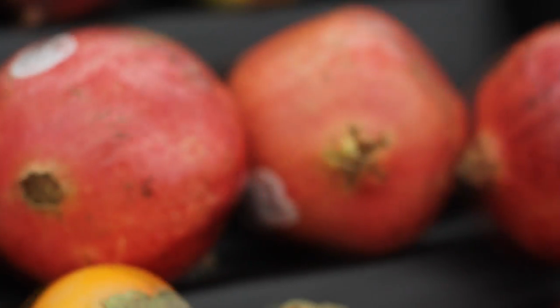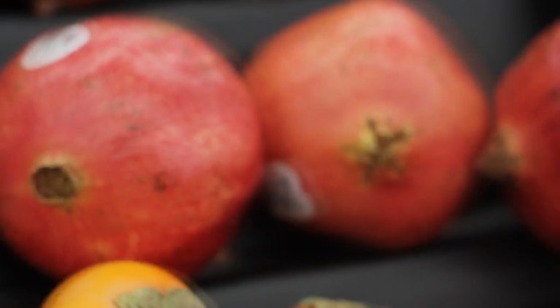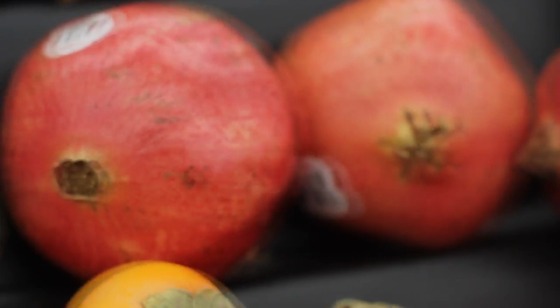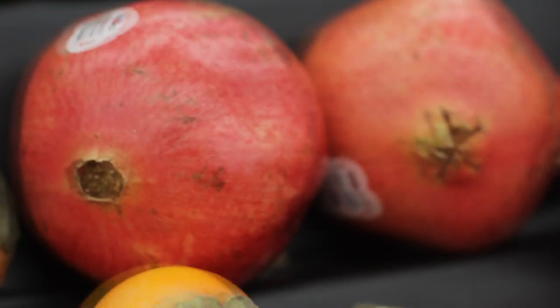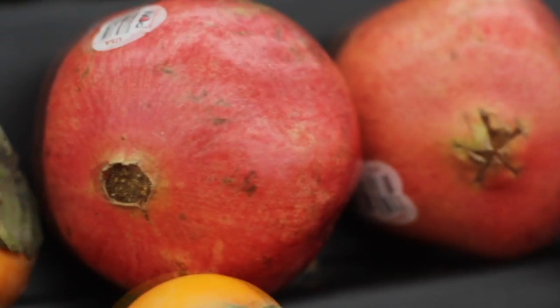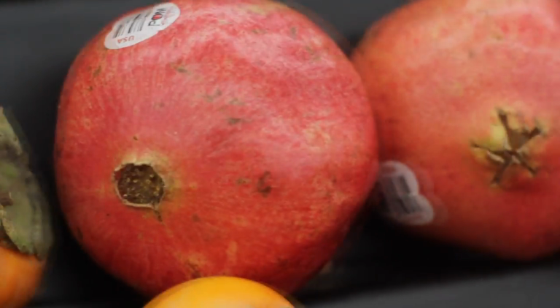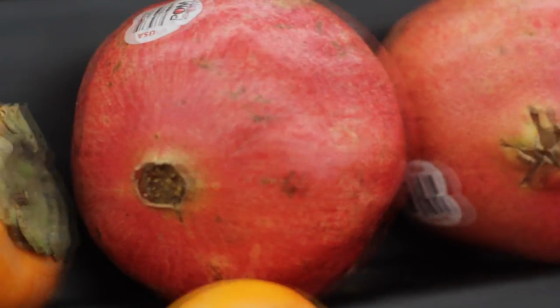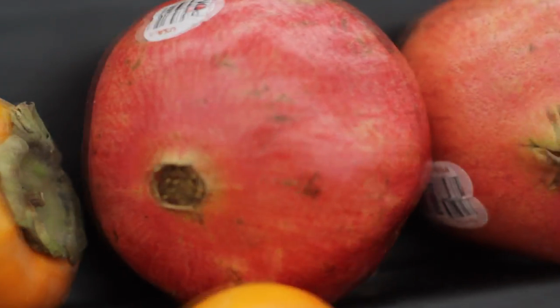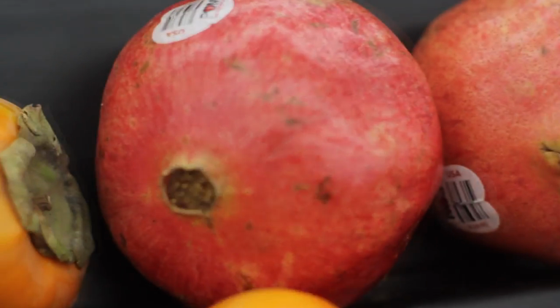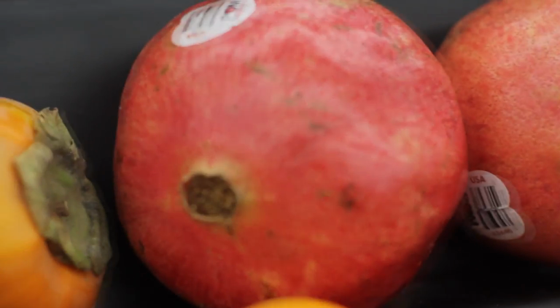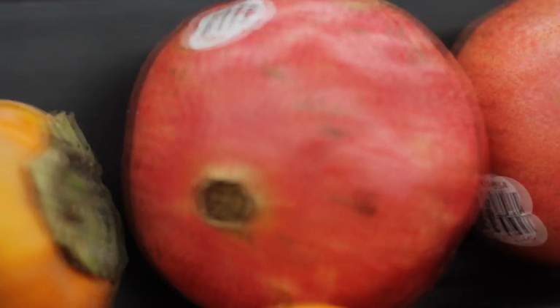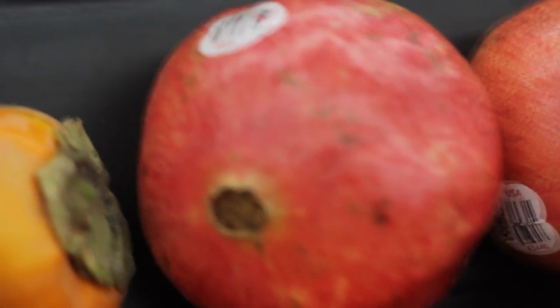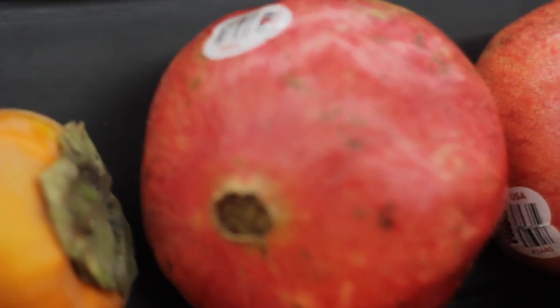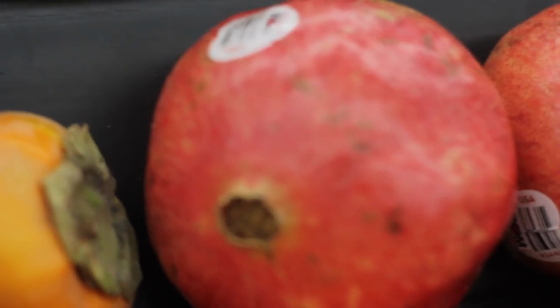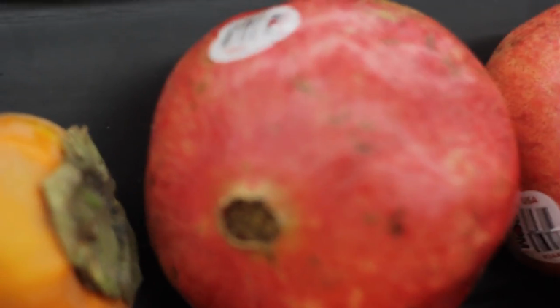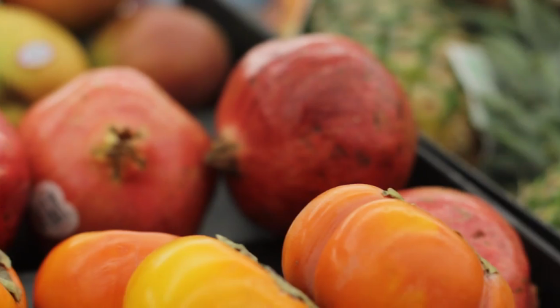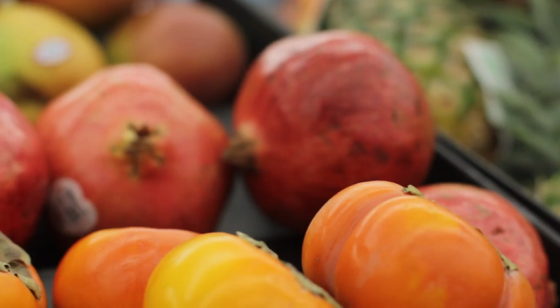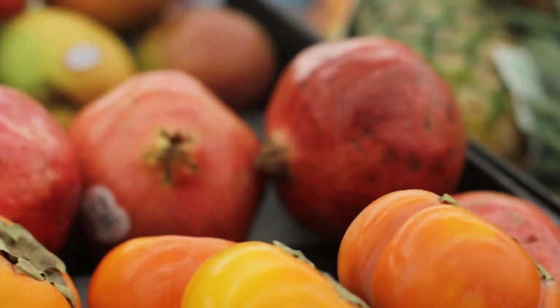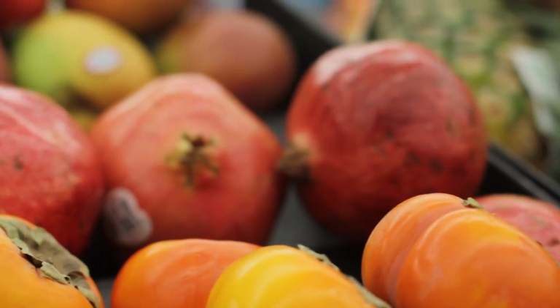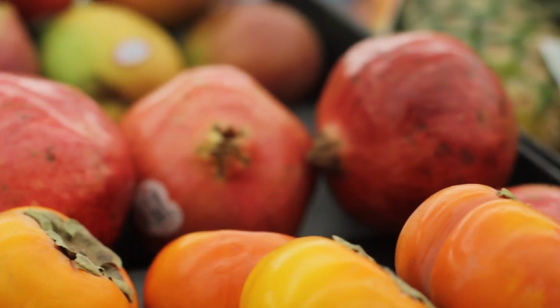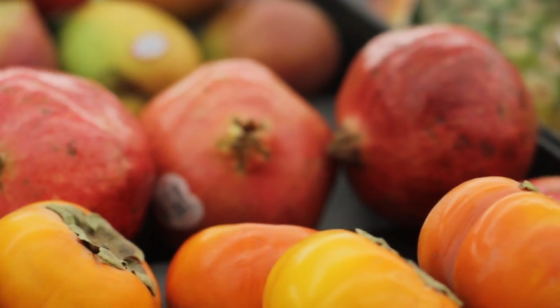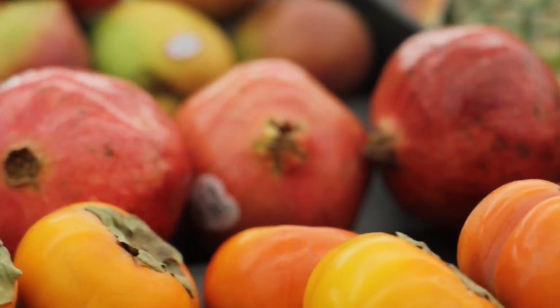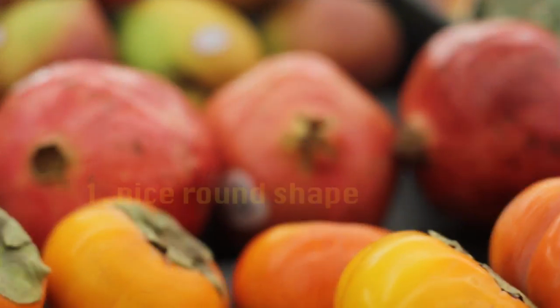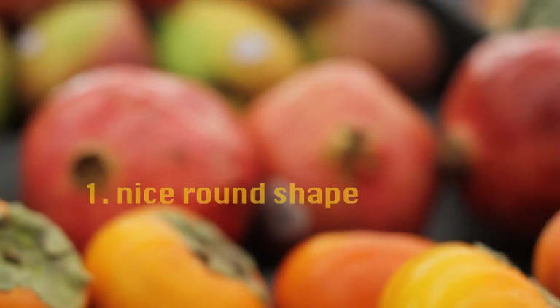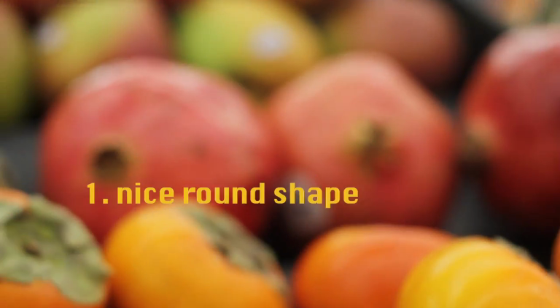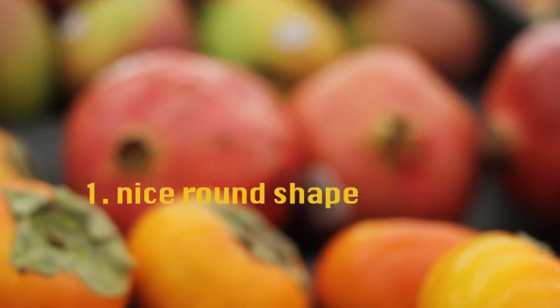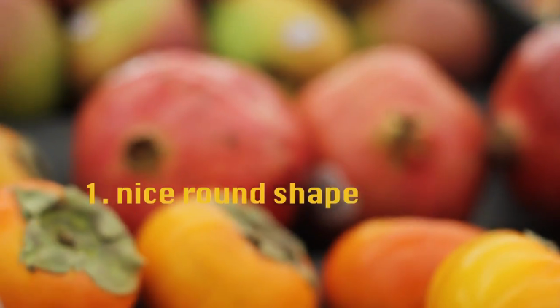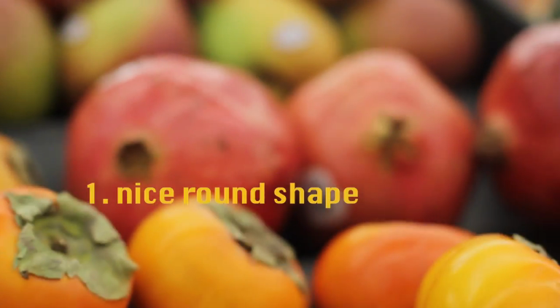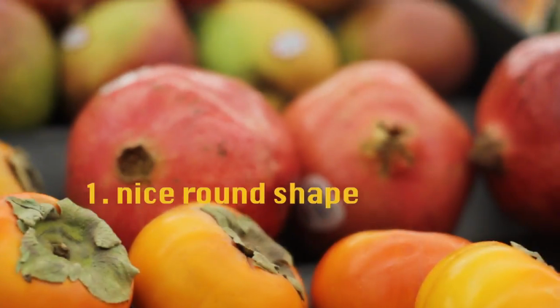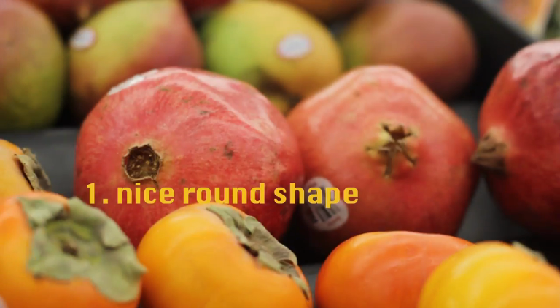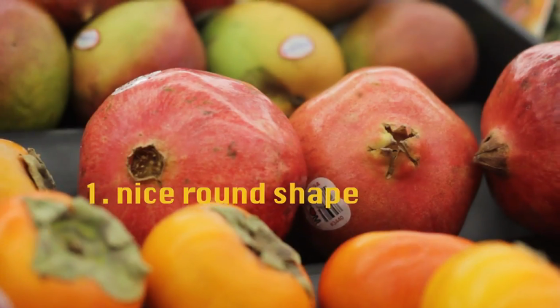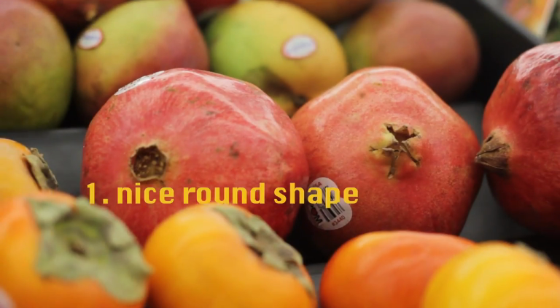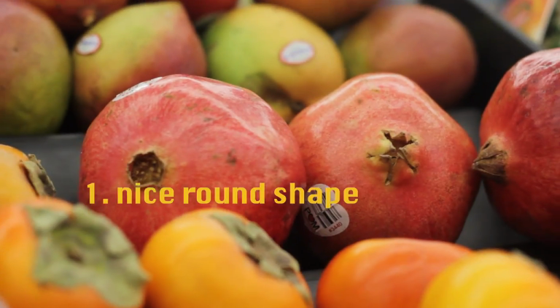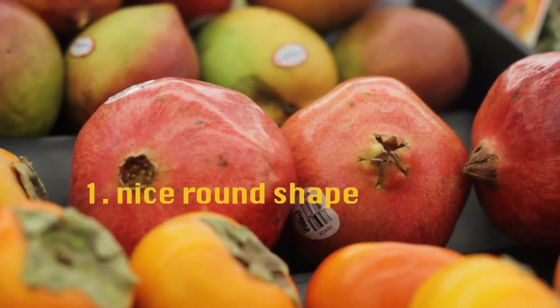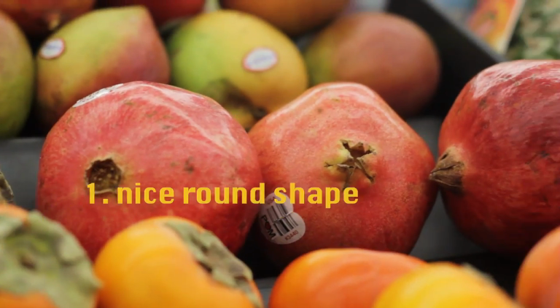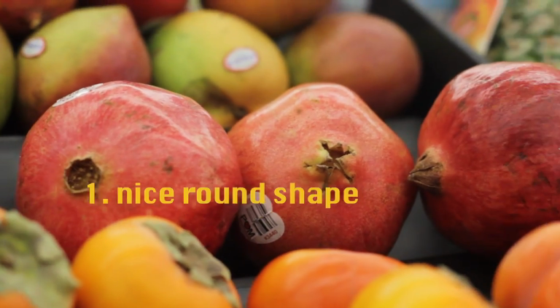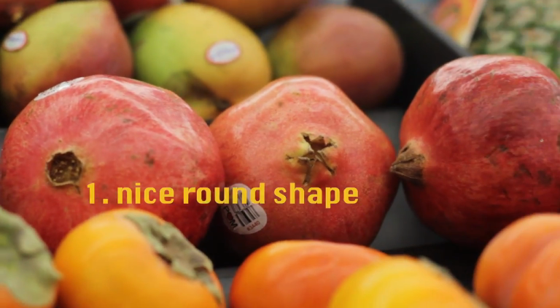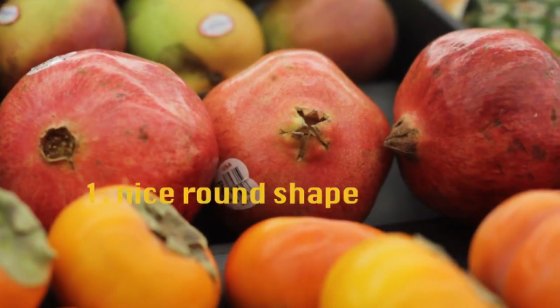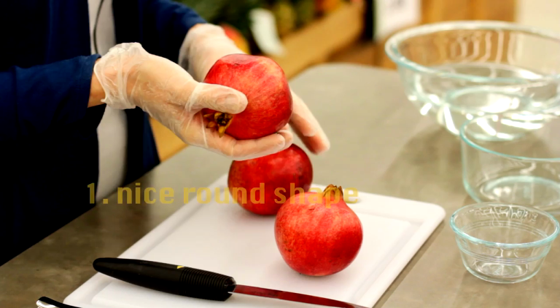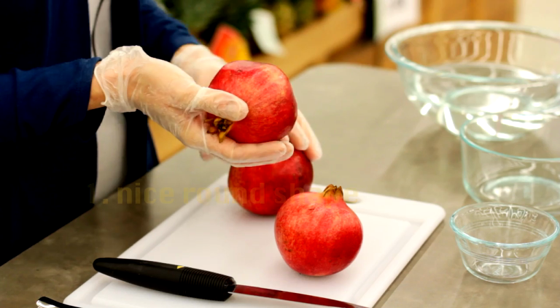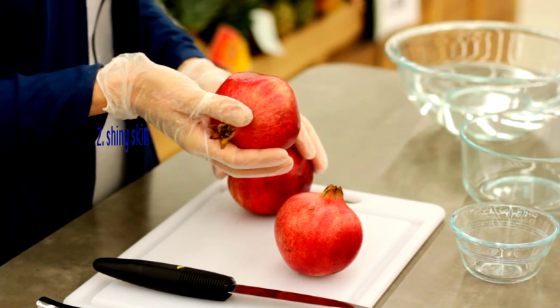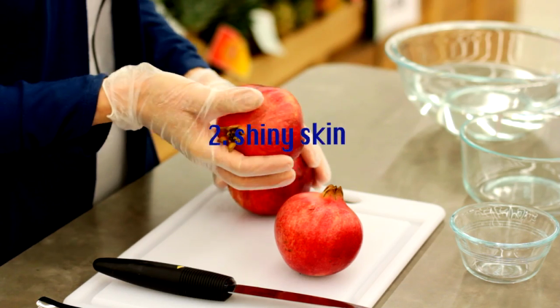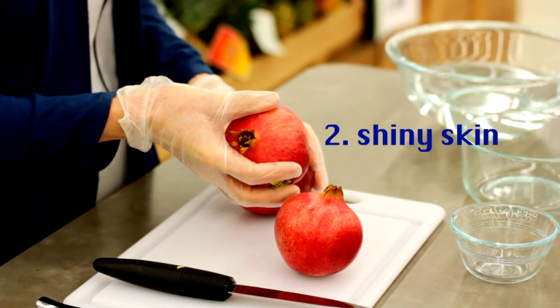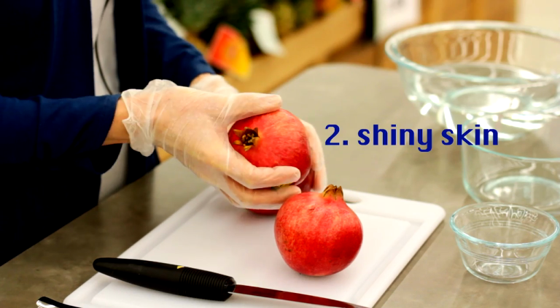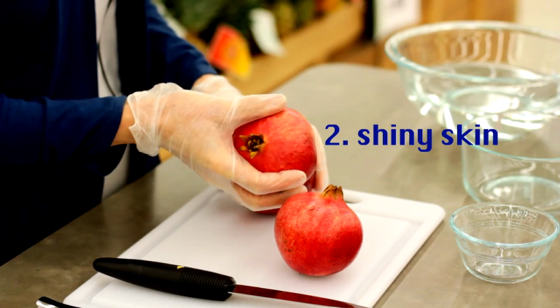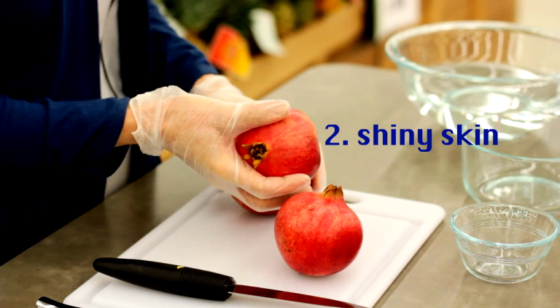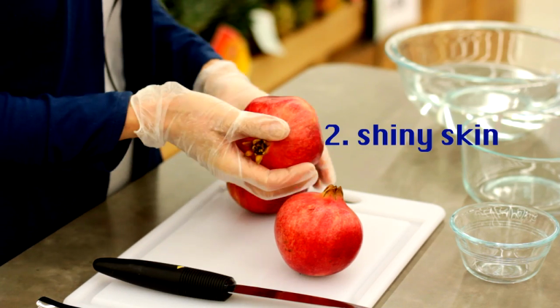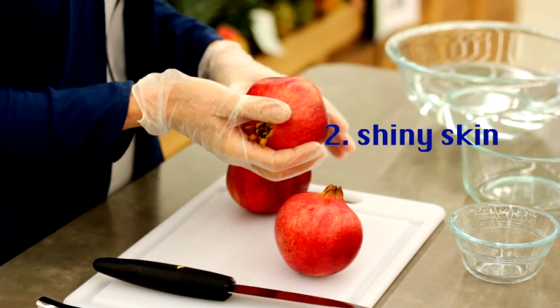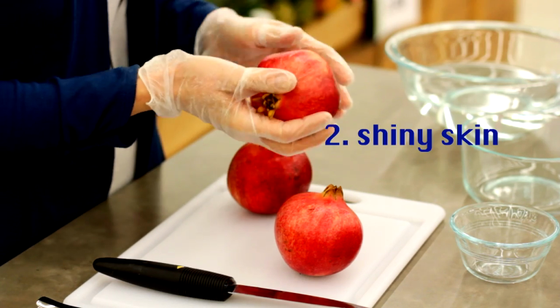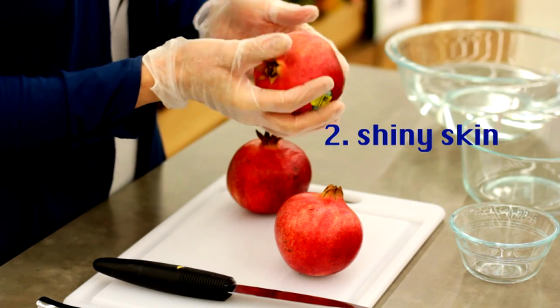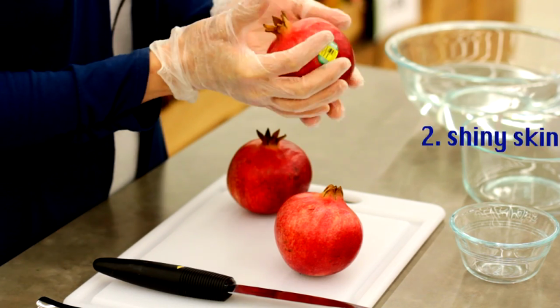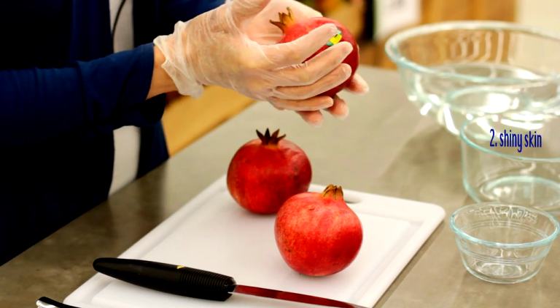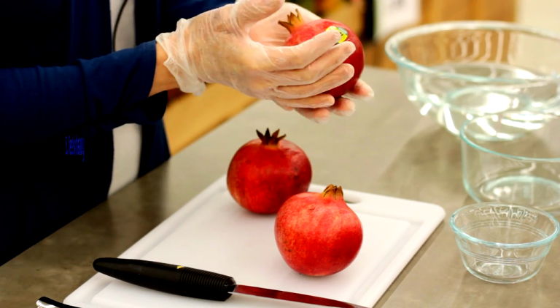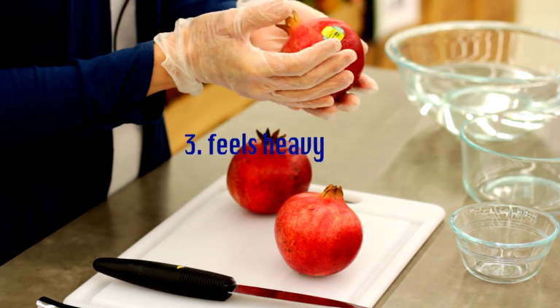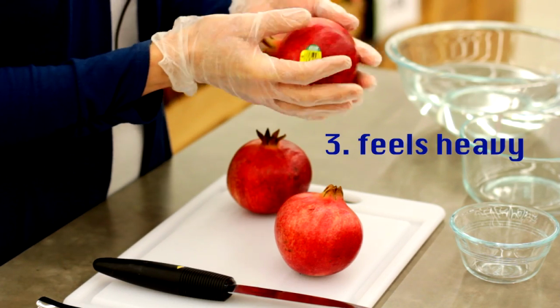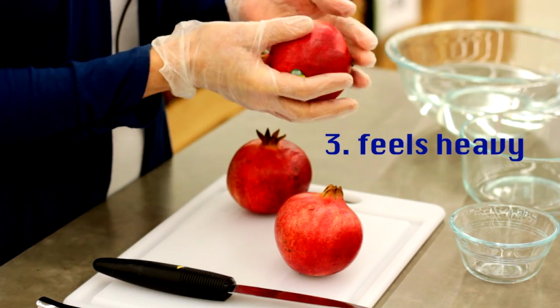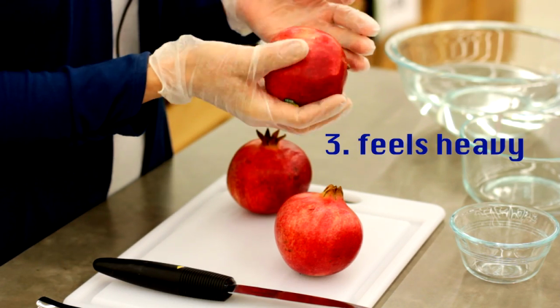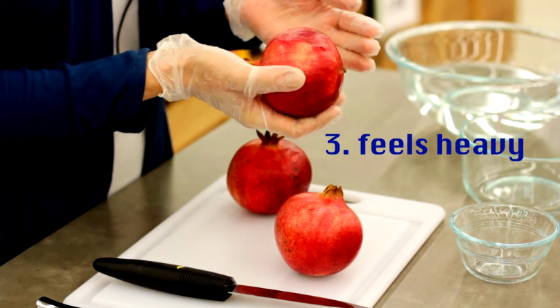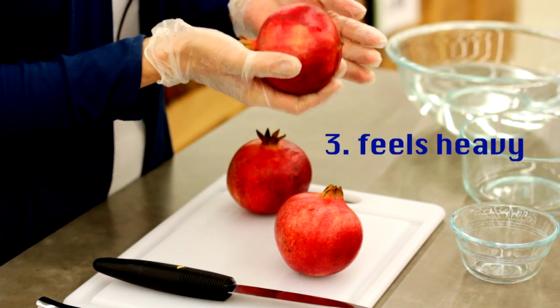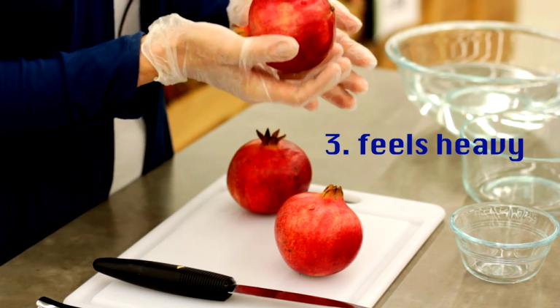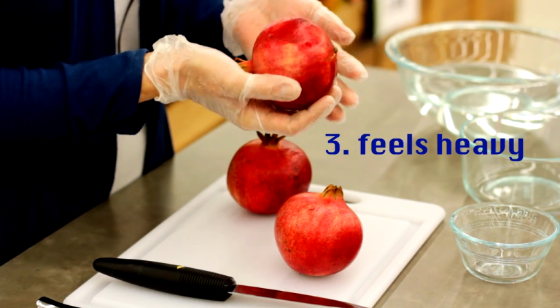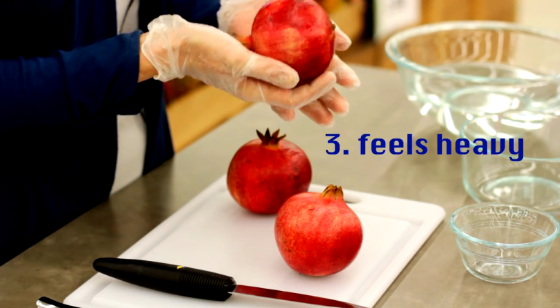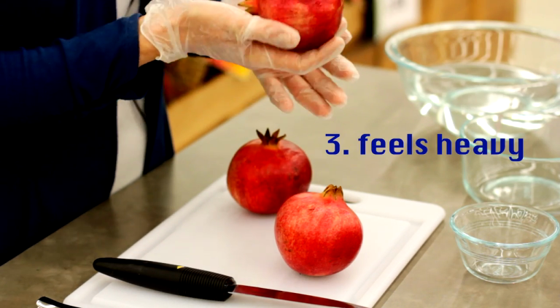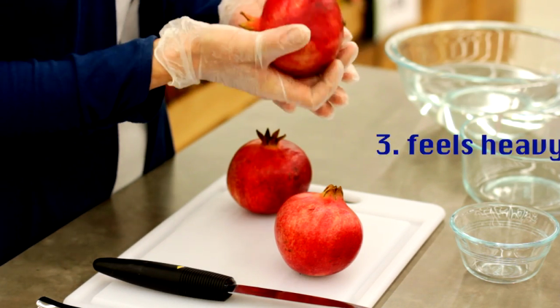The perfect pomegranate has three characteristics: a nice round shape, shiny skin, and that it feels heavy for its size.